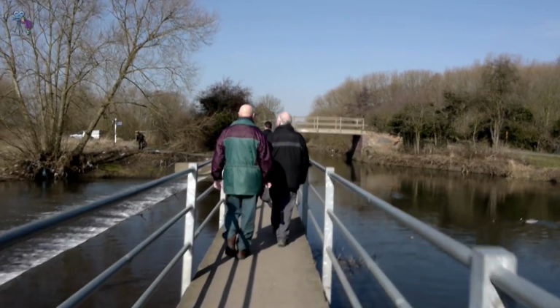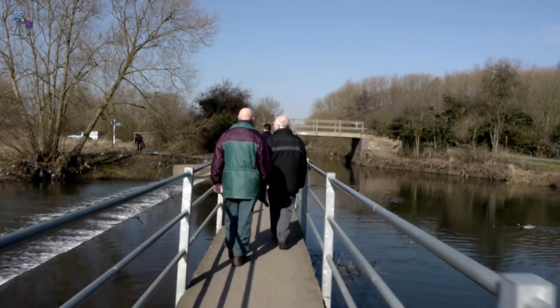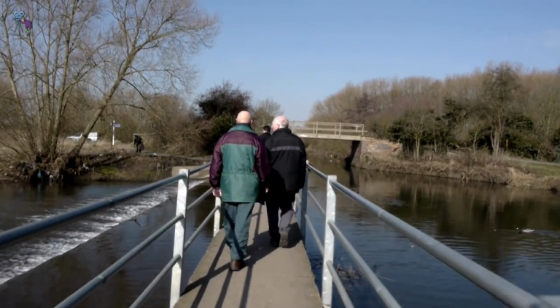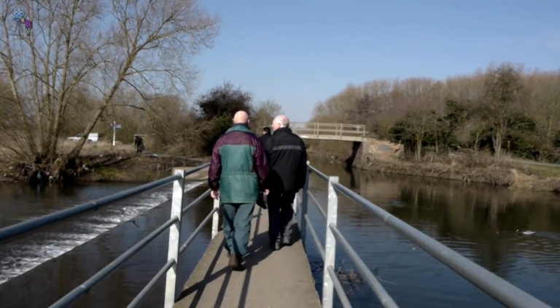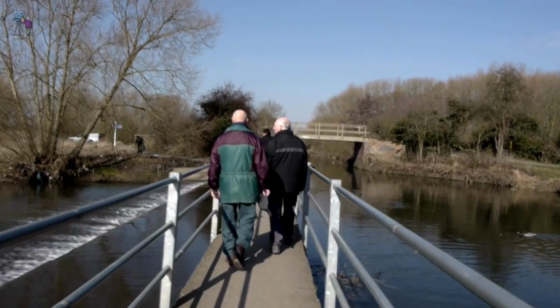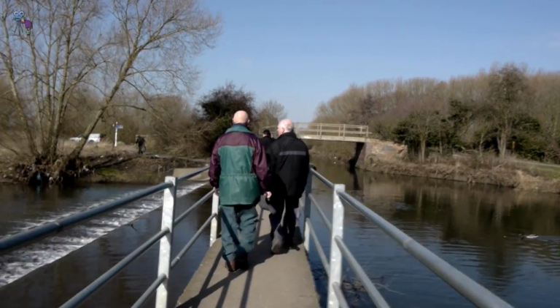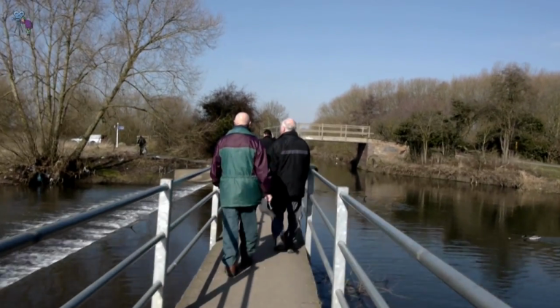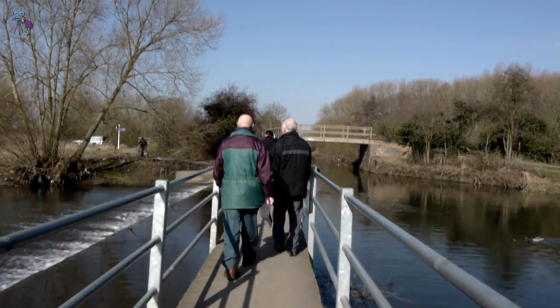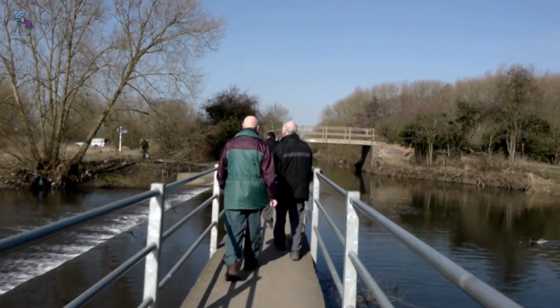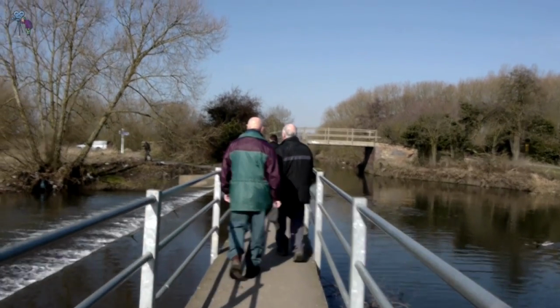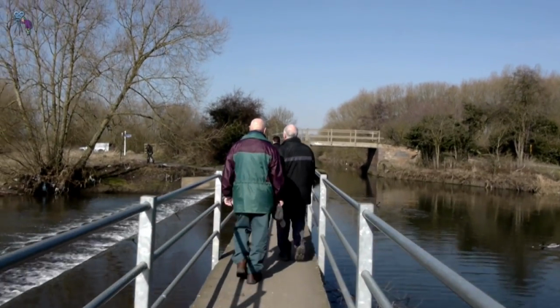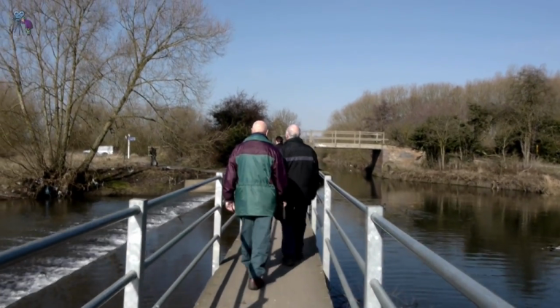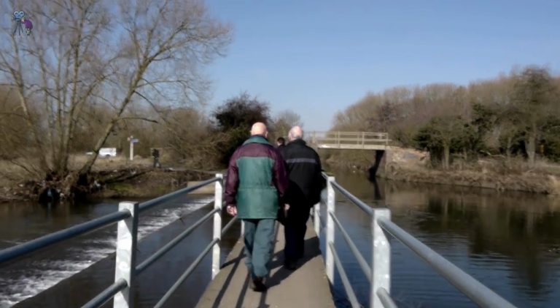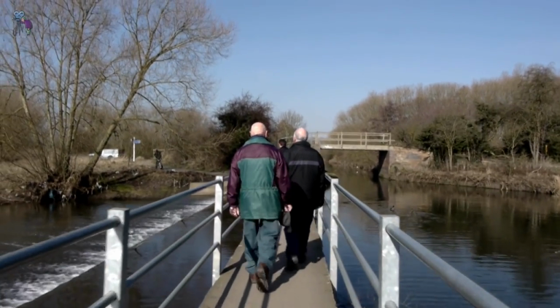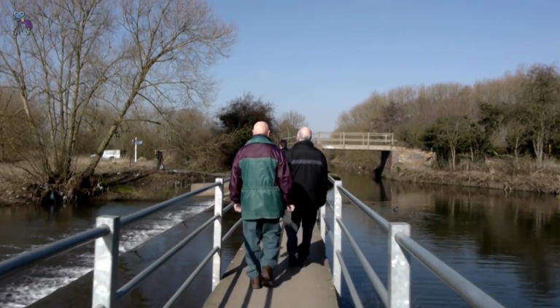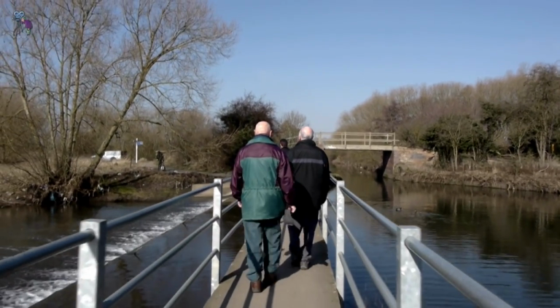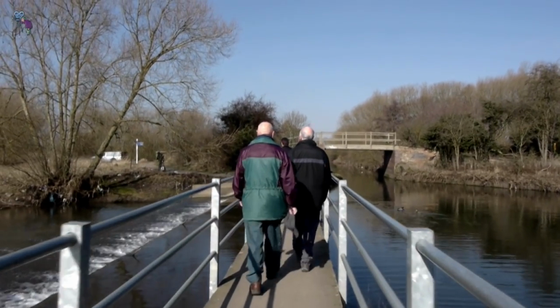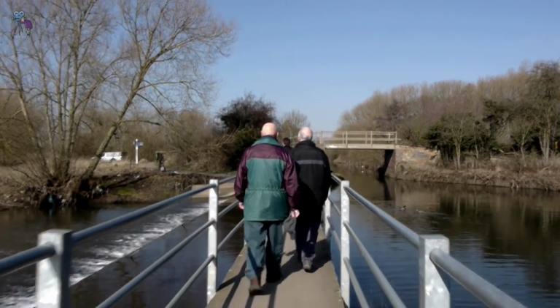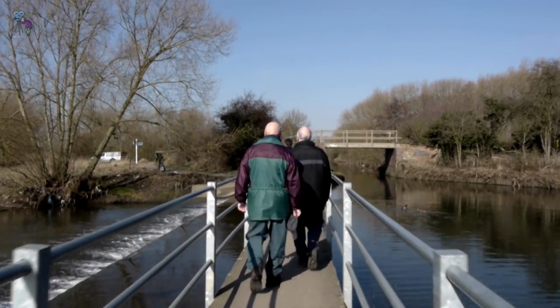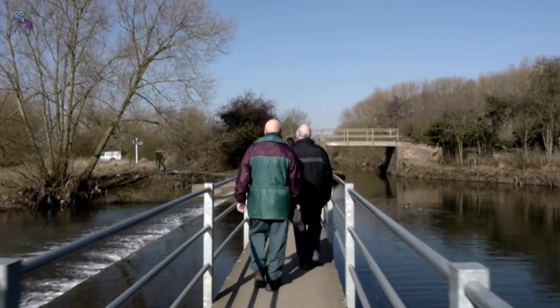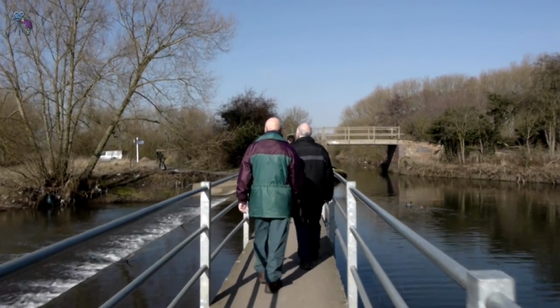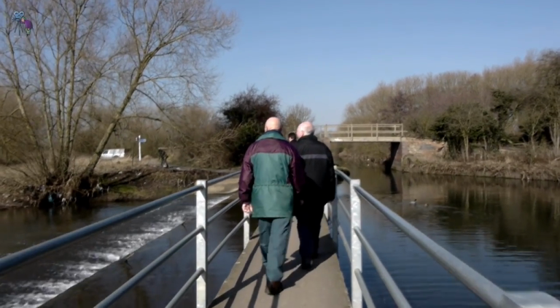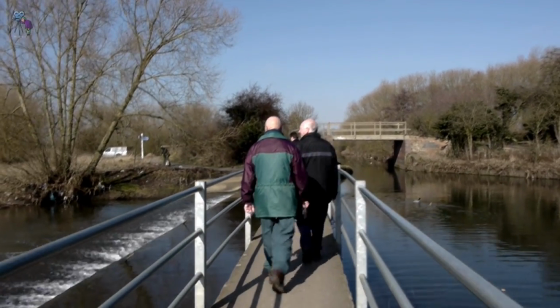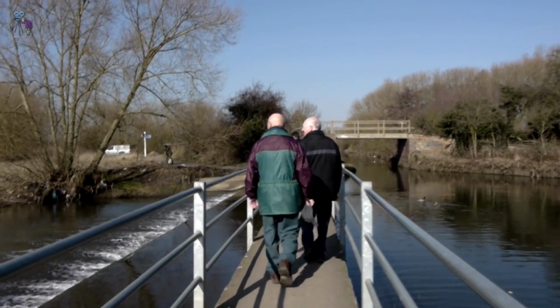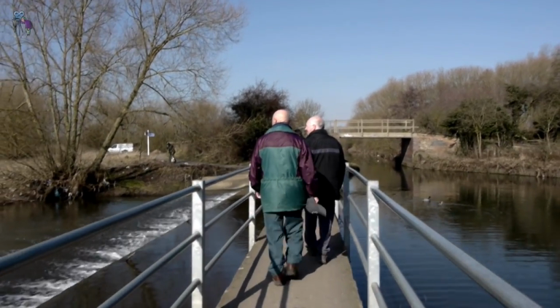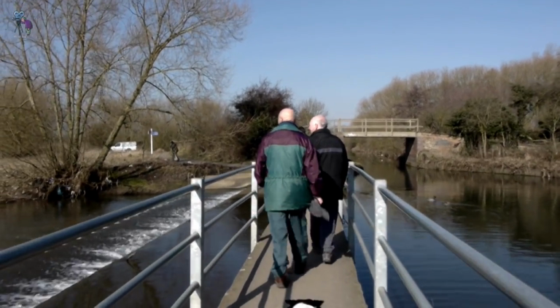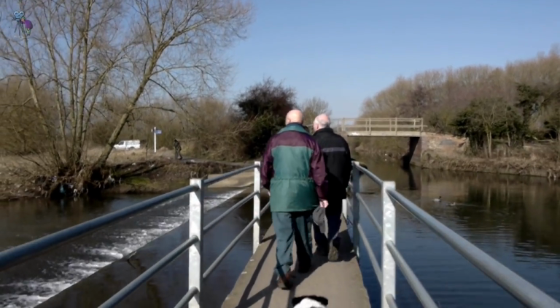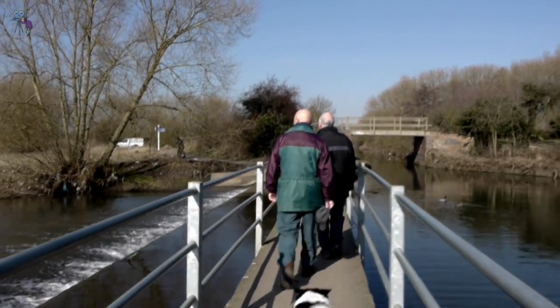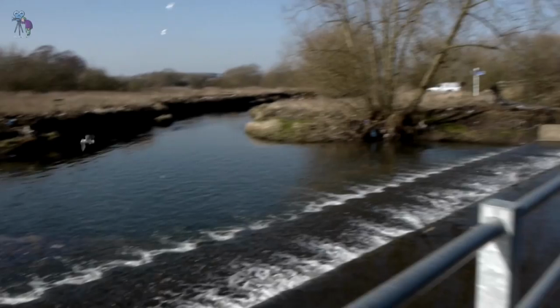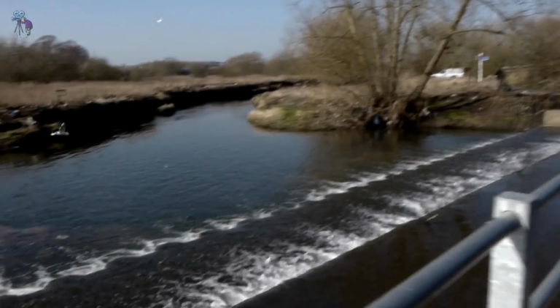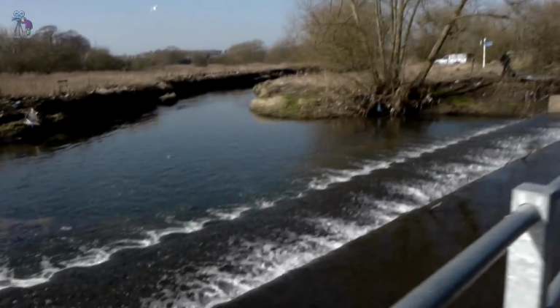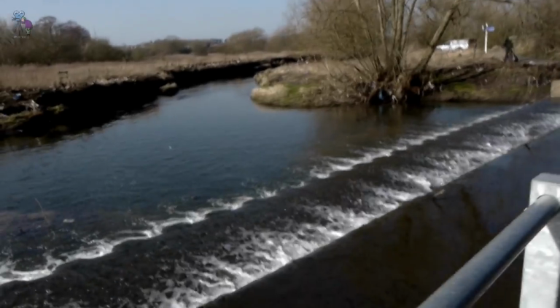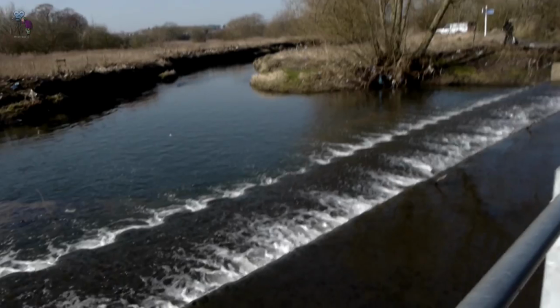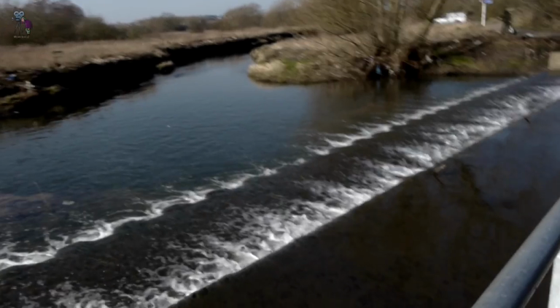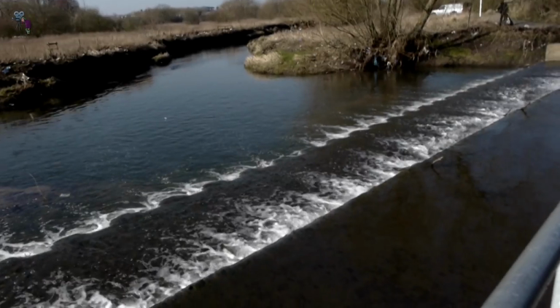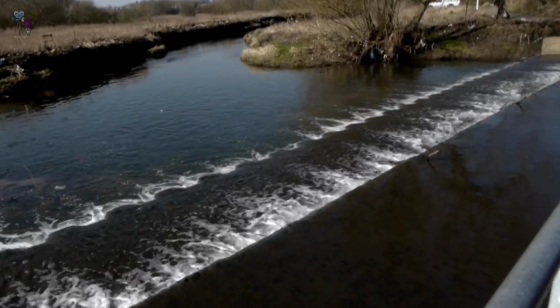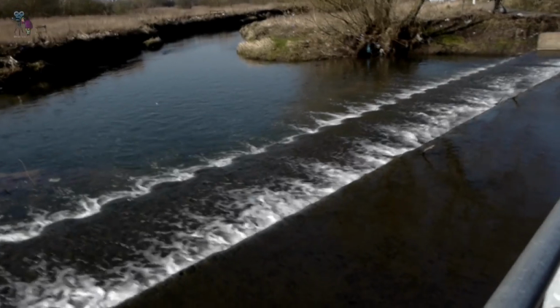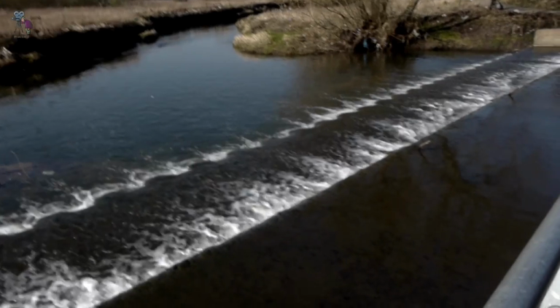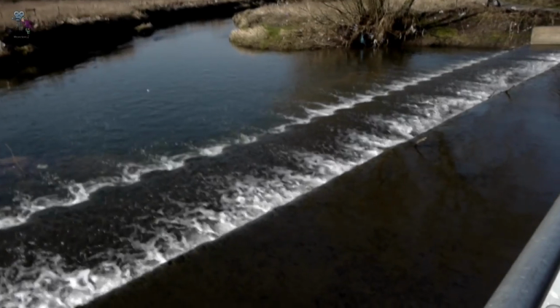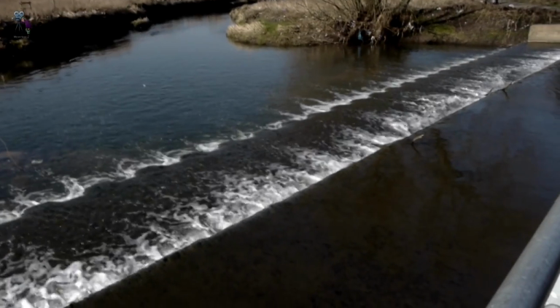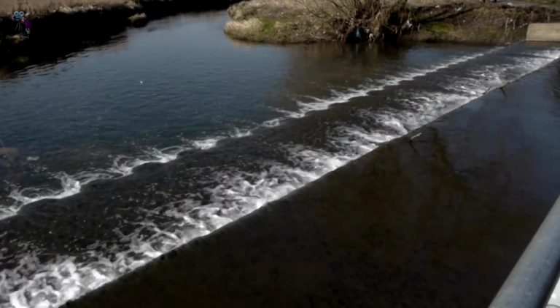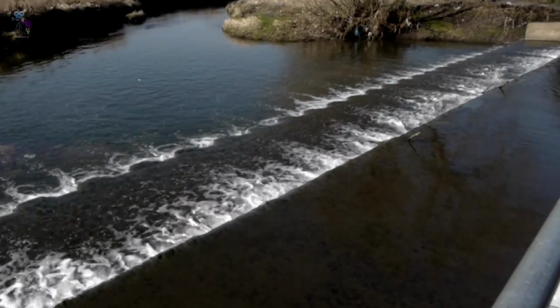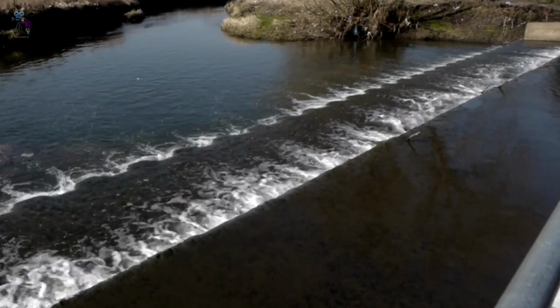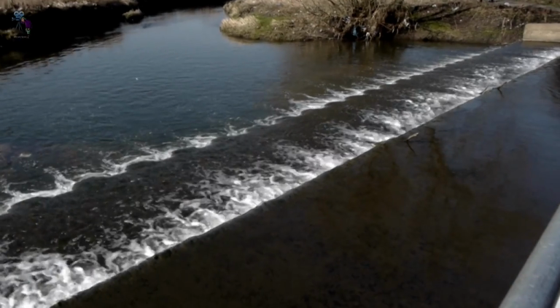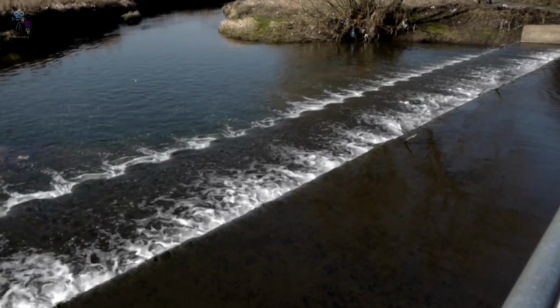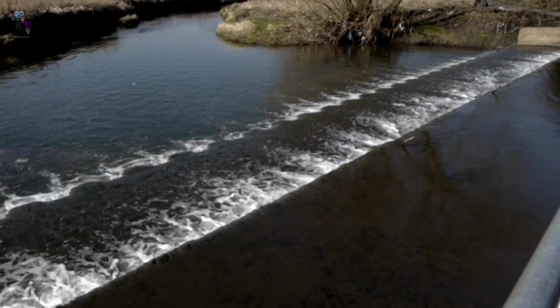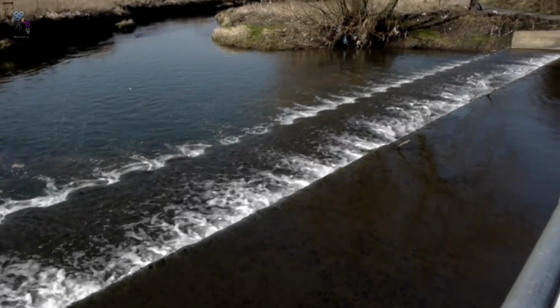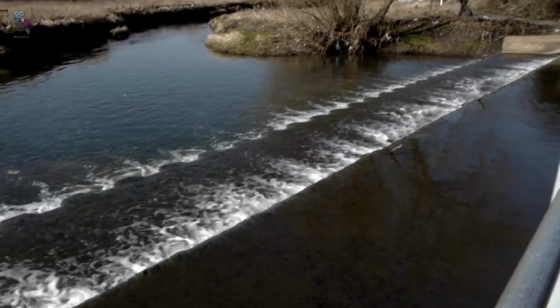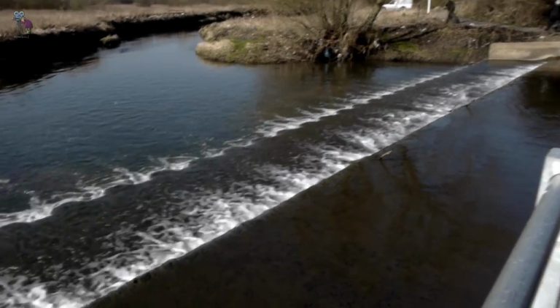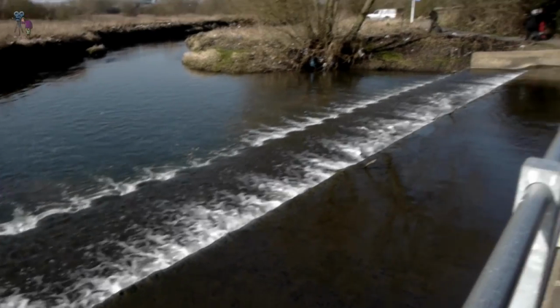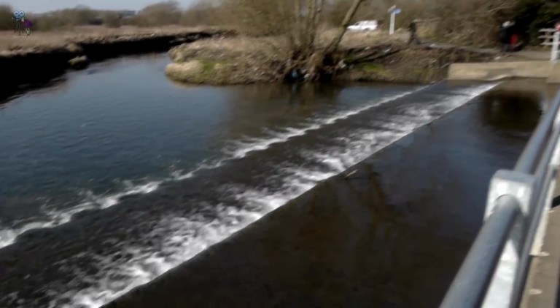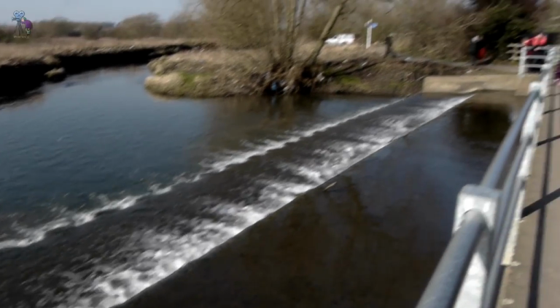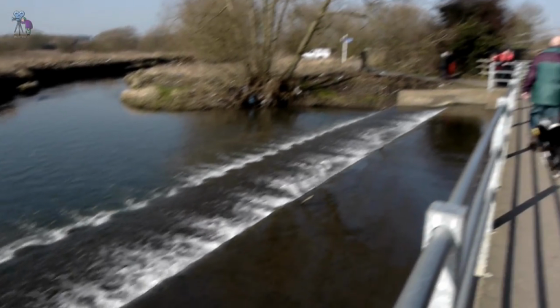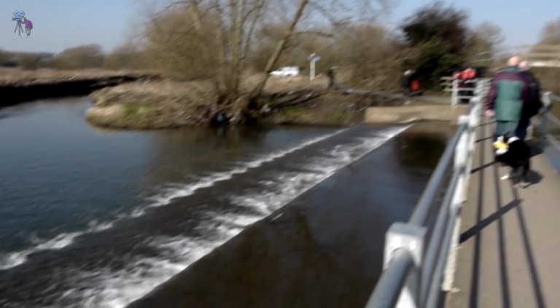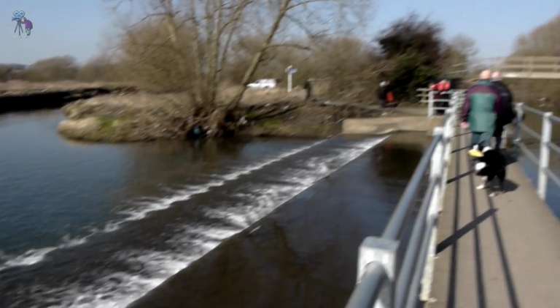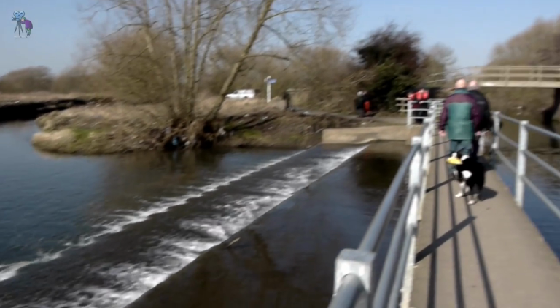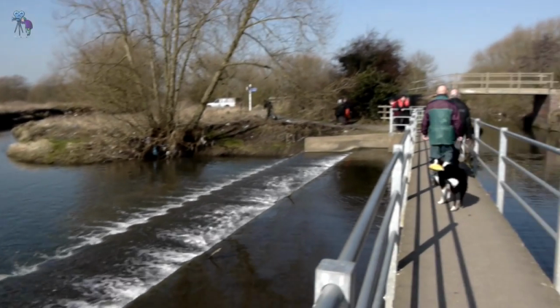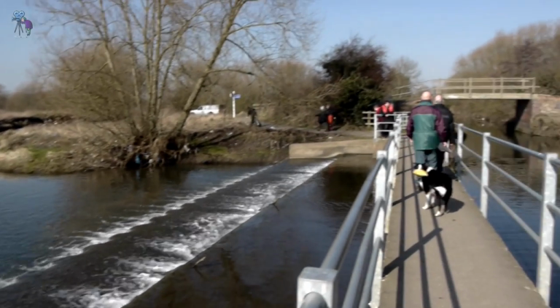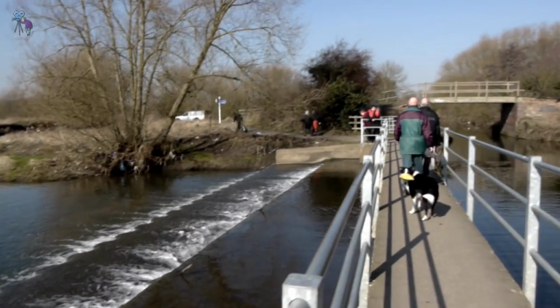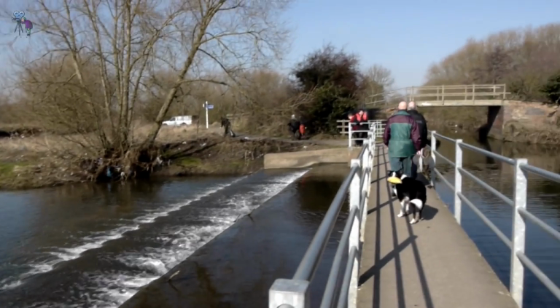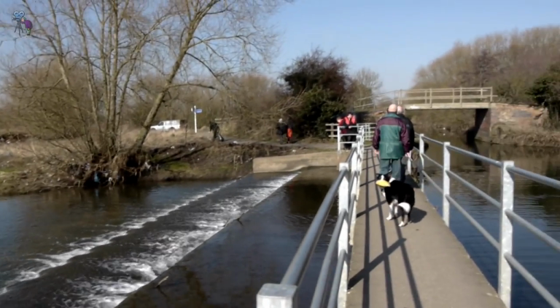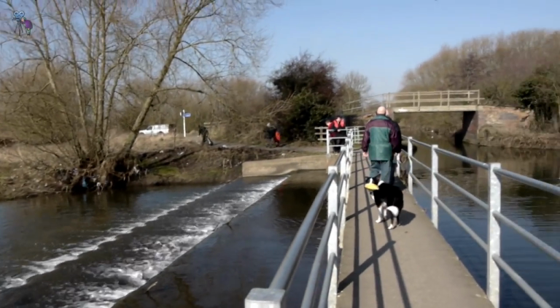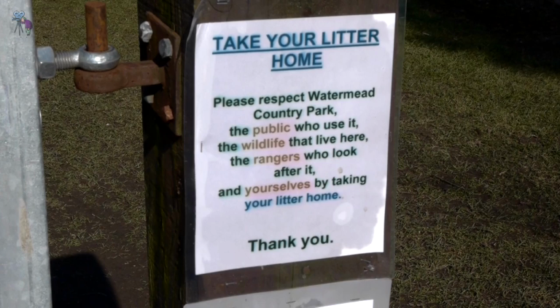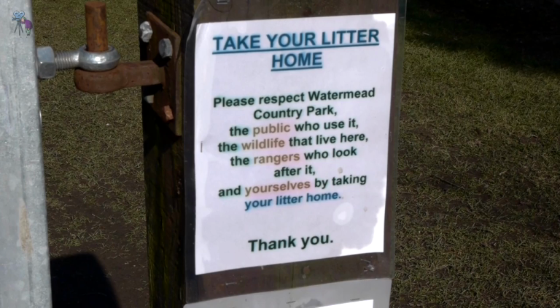Today, the Watermeet Country Park is visited by thousands of people from all over Britain. It is surely one of Leicester's finest gems.